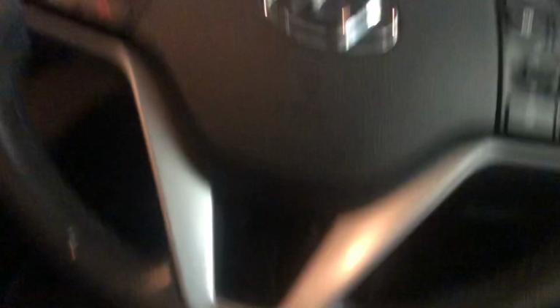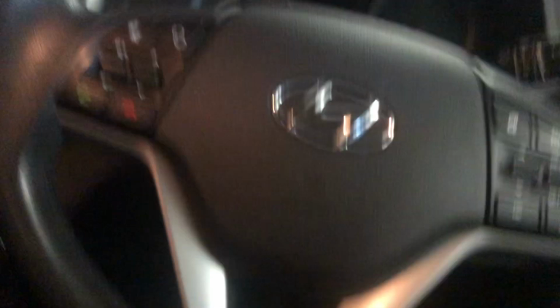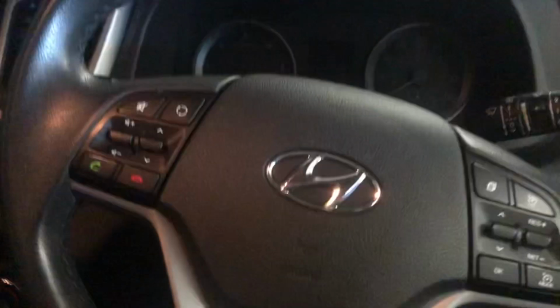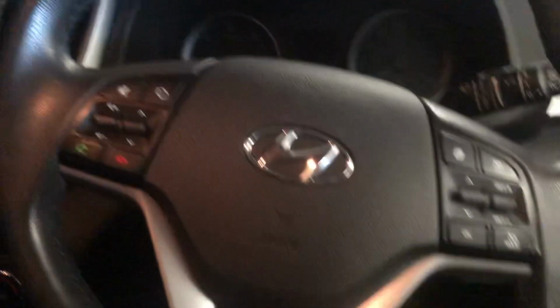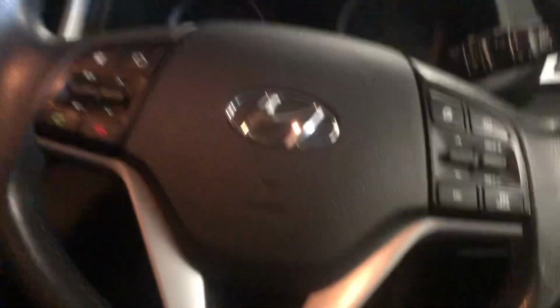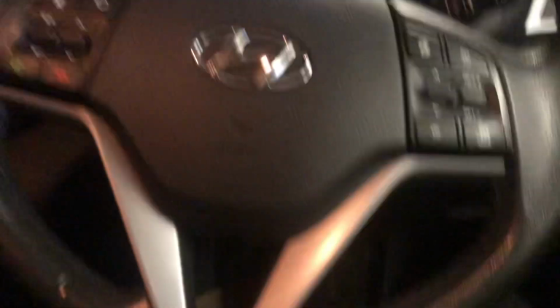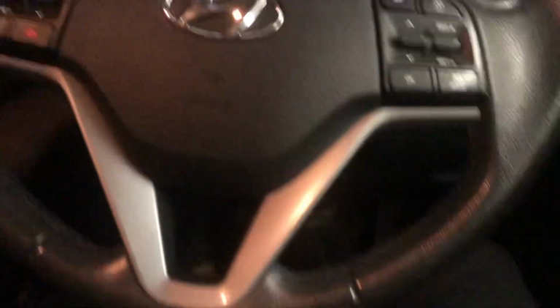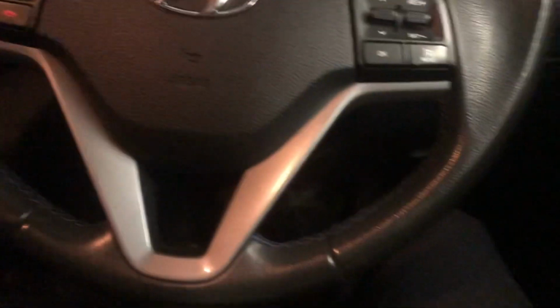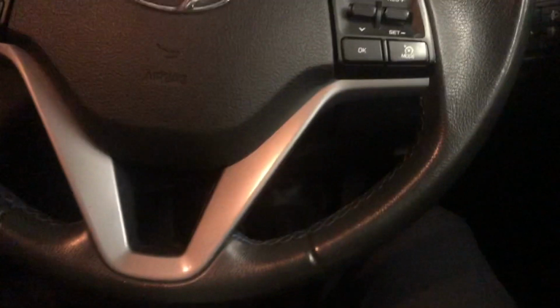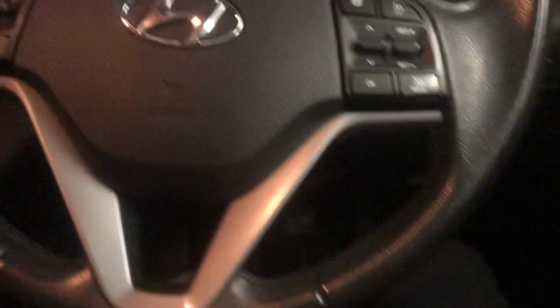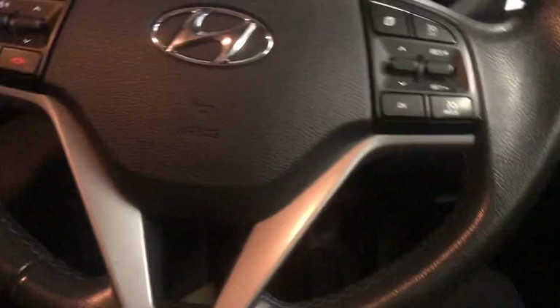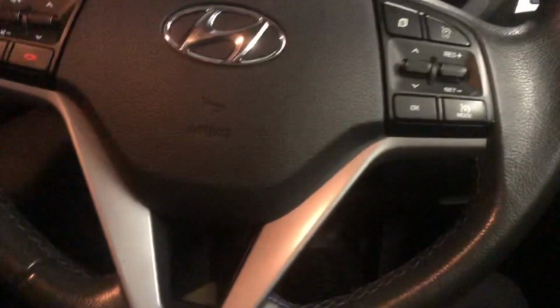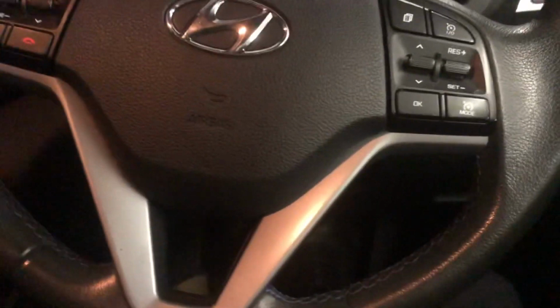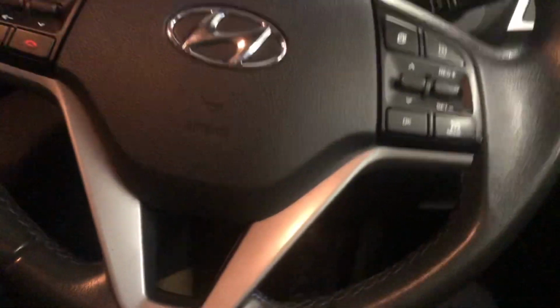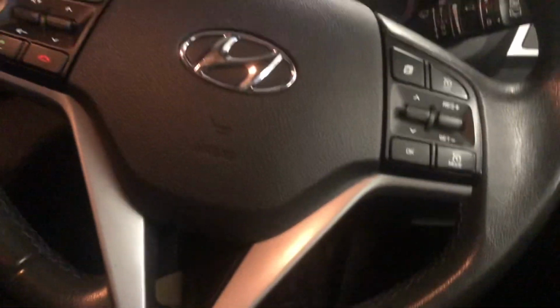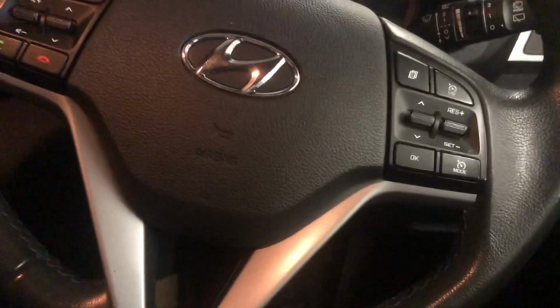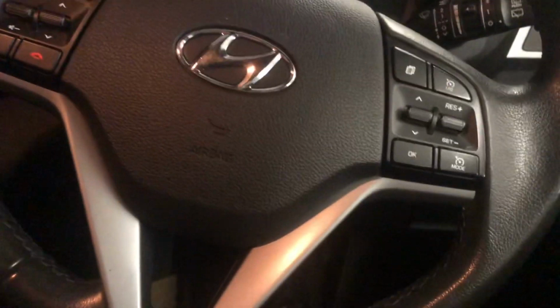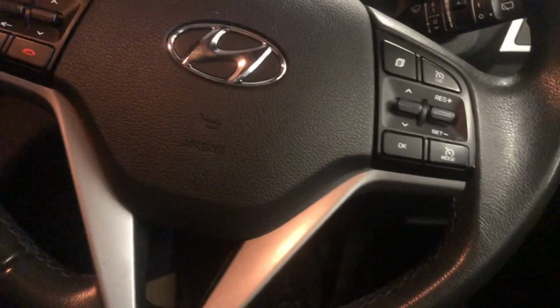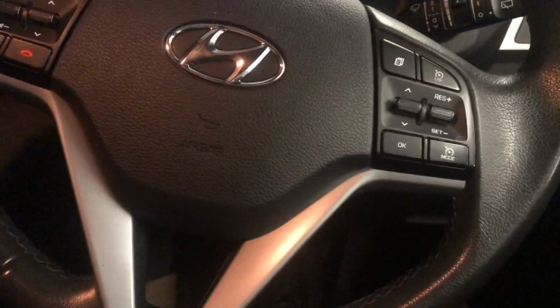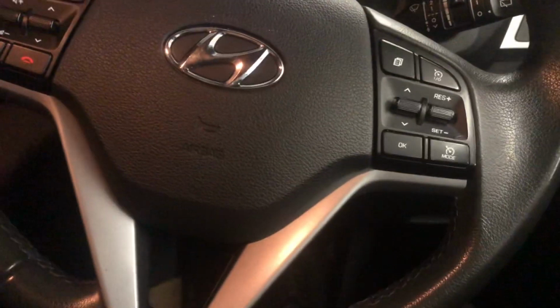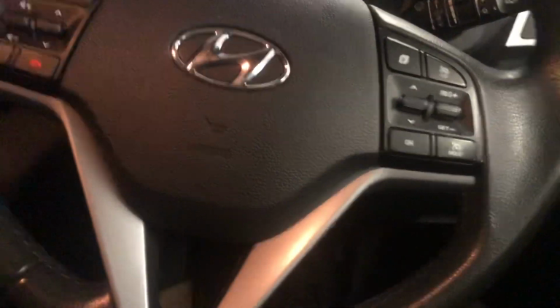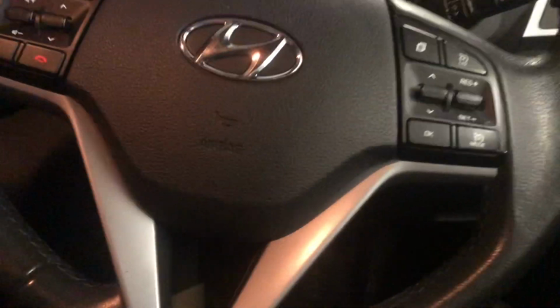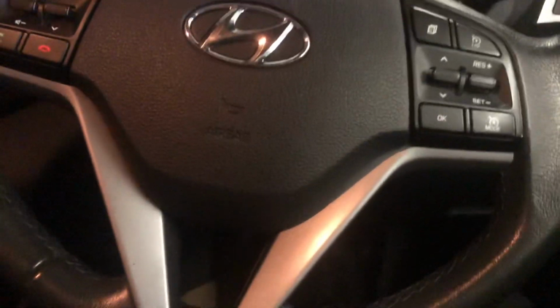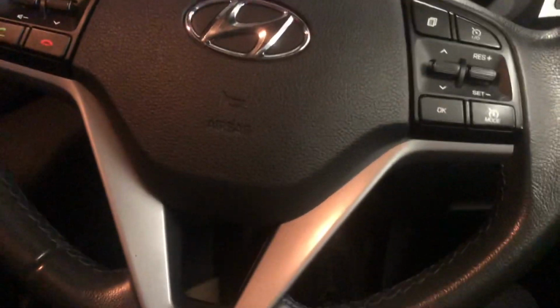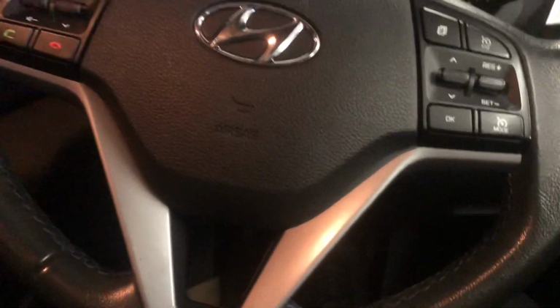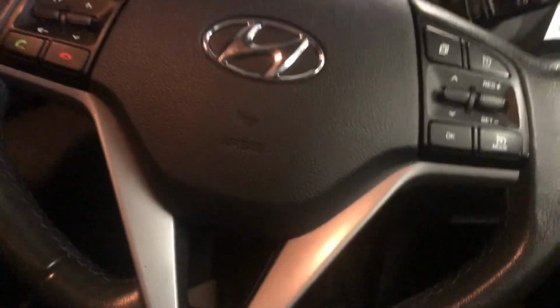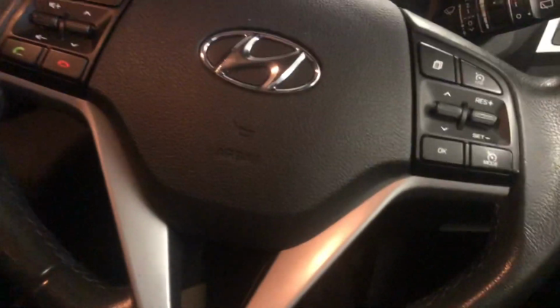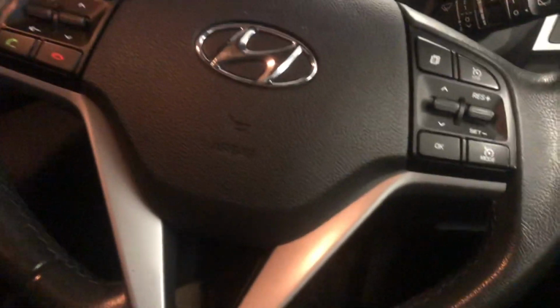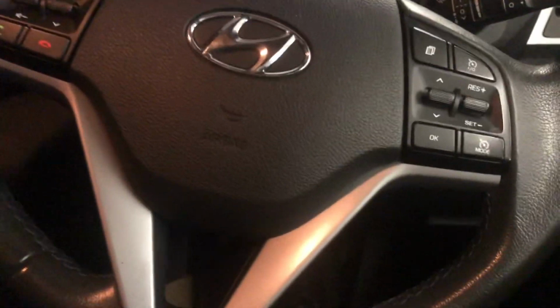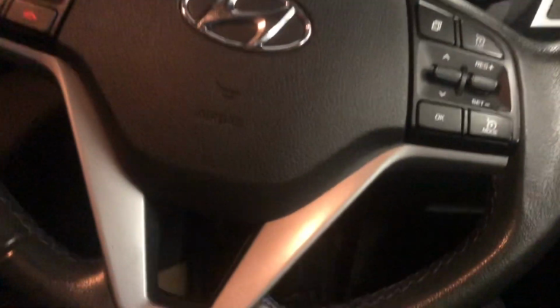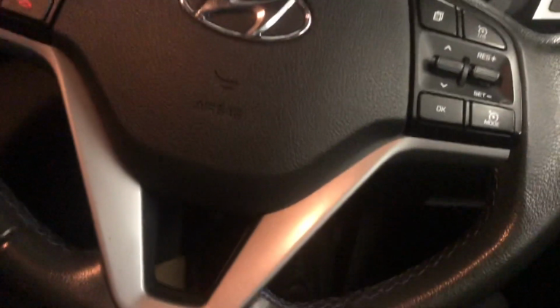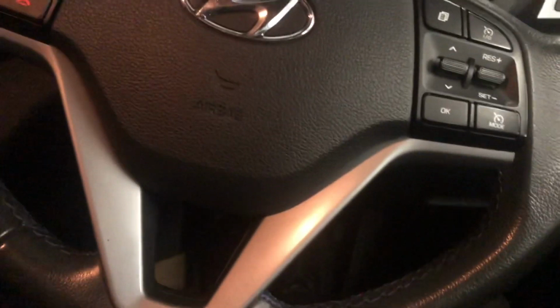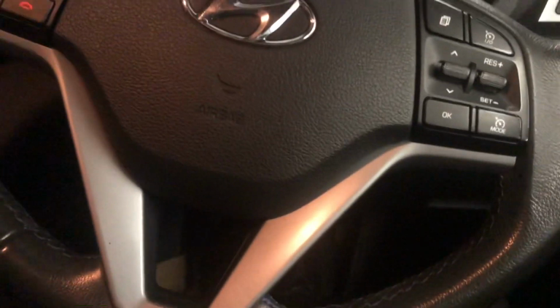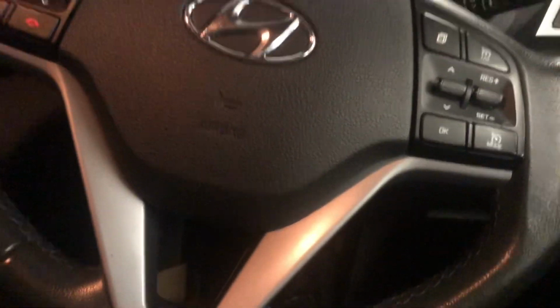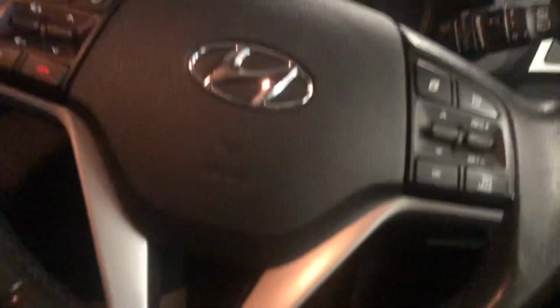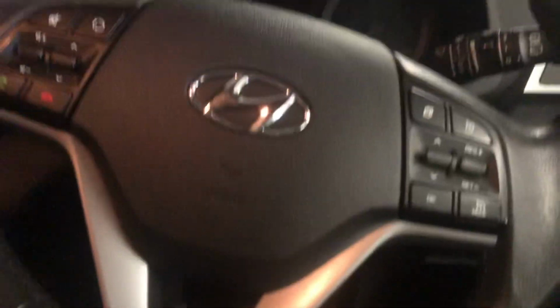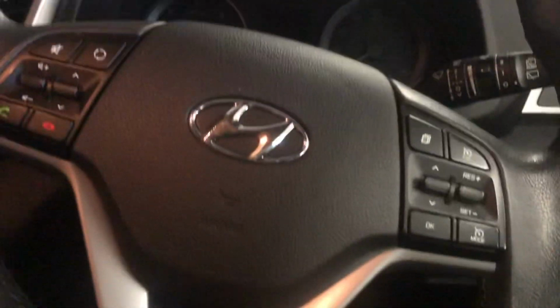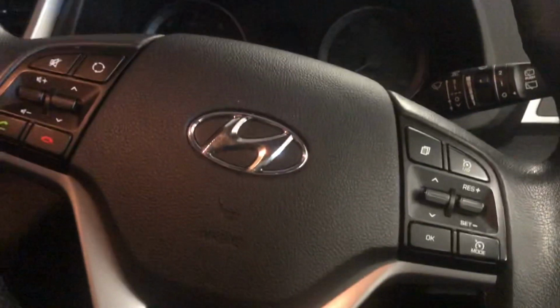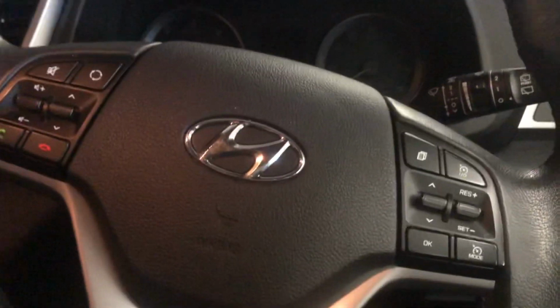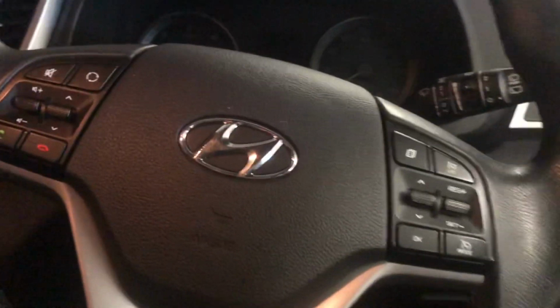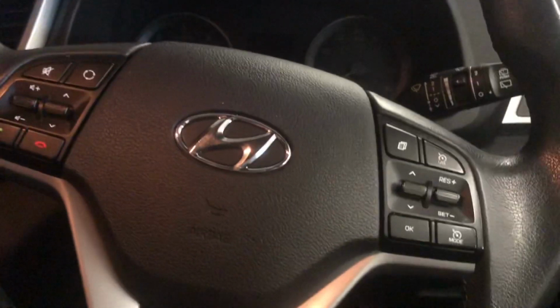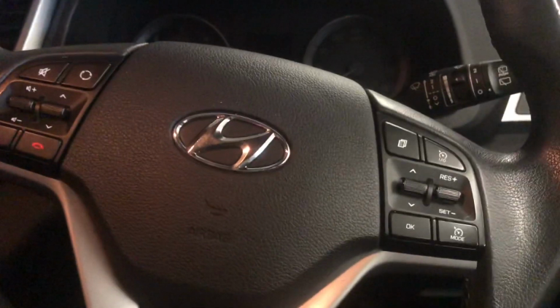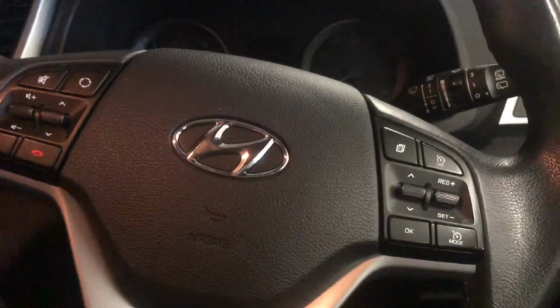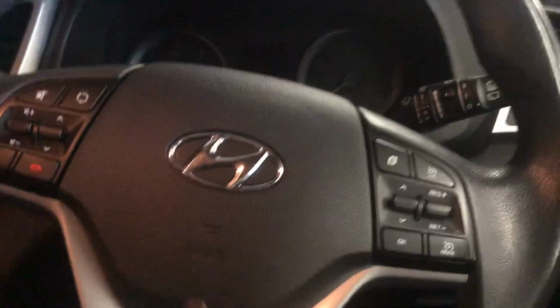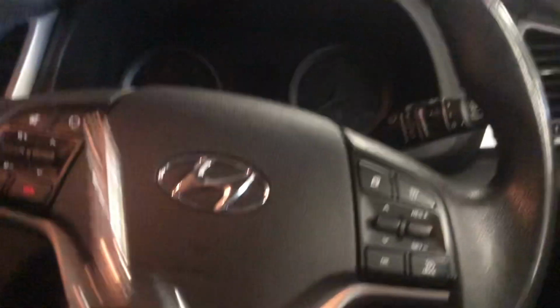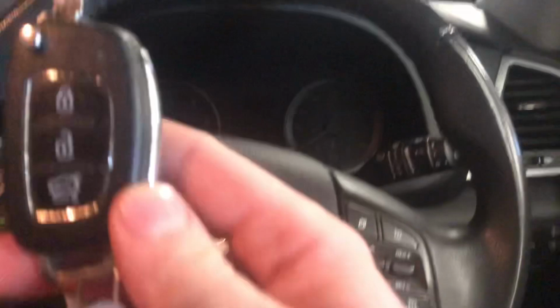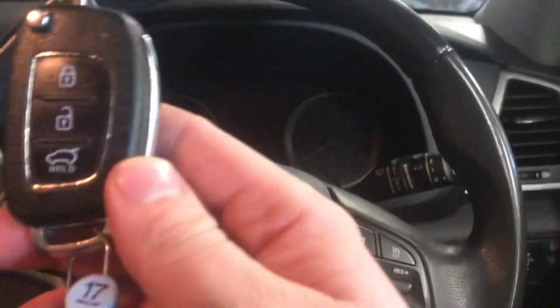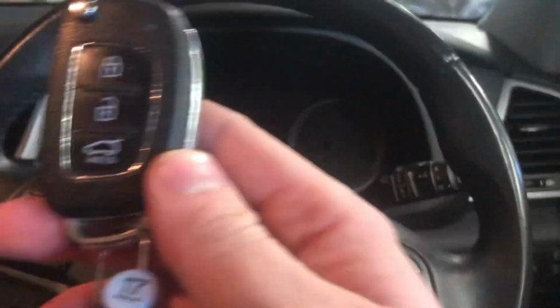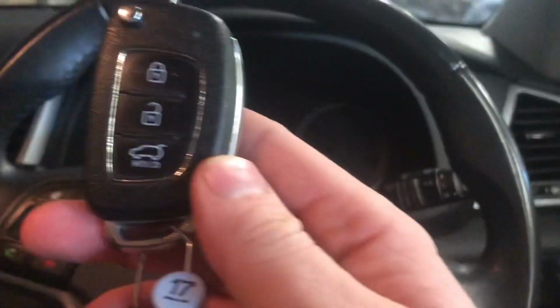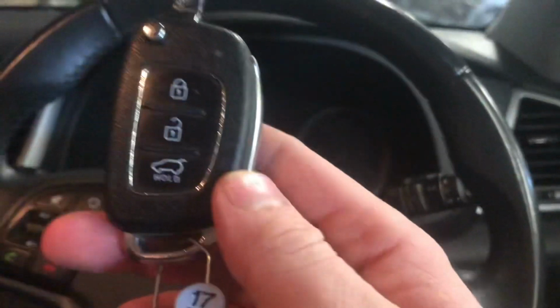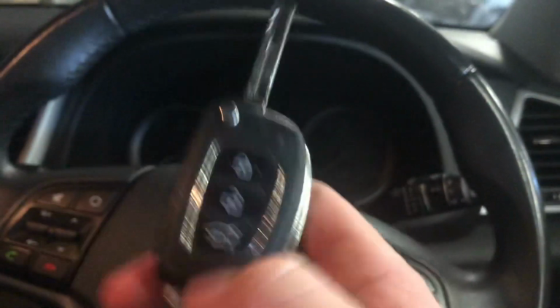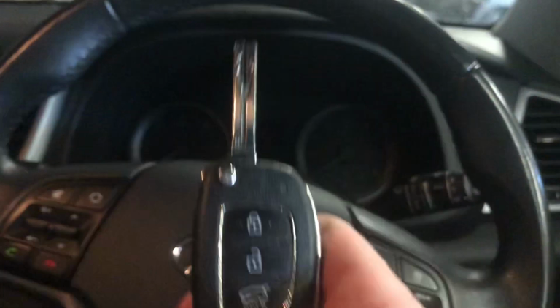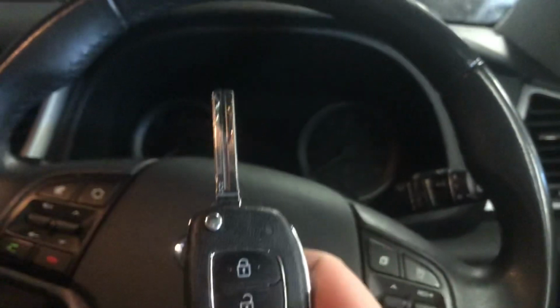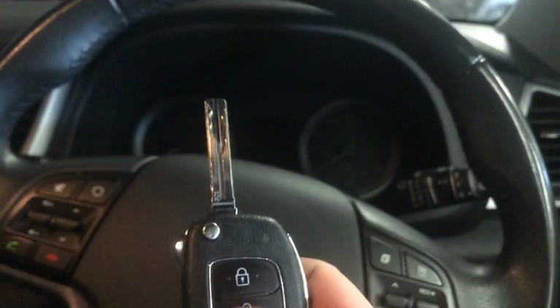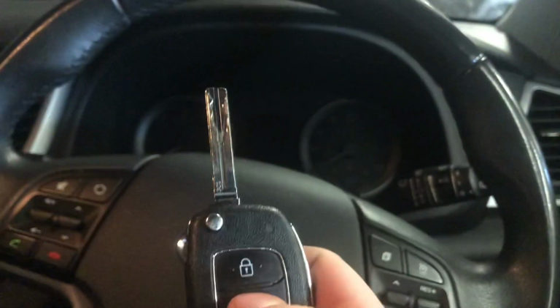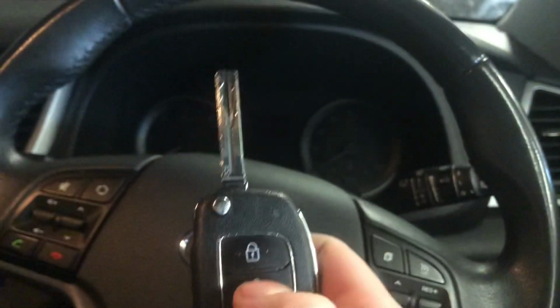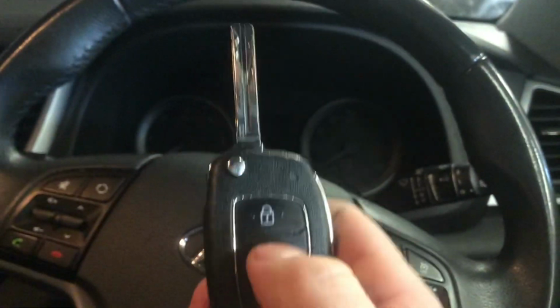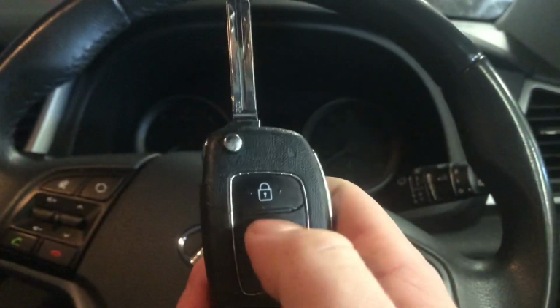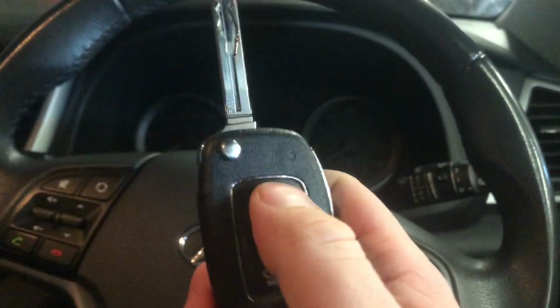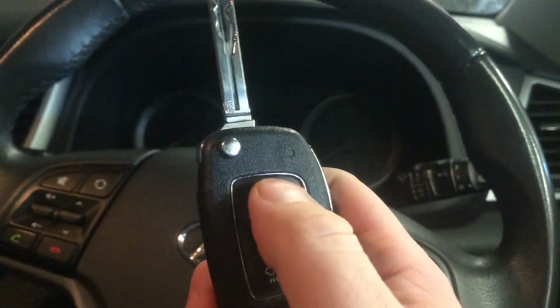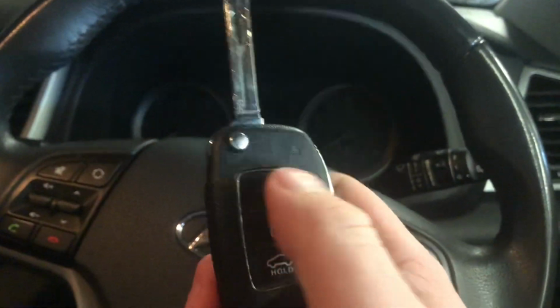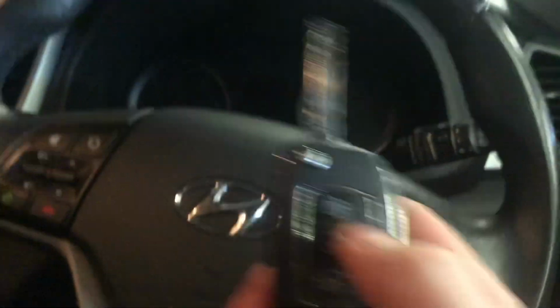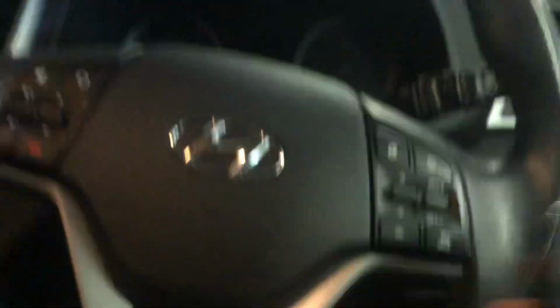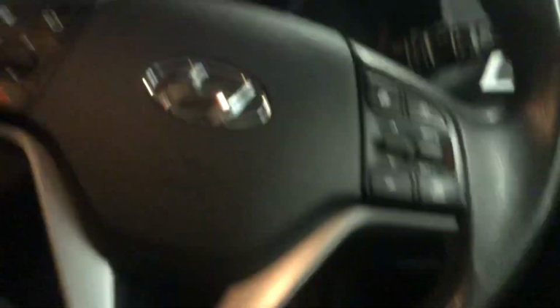Good afternoon, just a short video to show you the basic controls of your new vehicle. Starting with locking and unlocking — on the key it's quite simply unlock and lock.